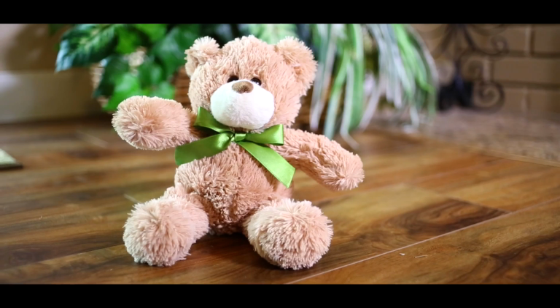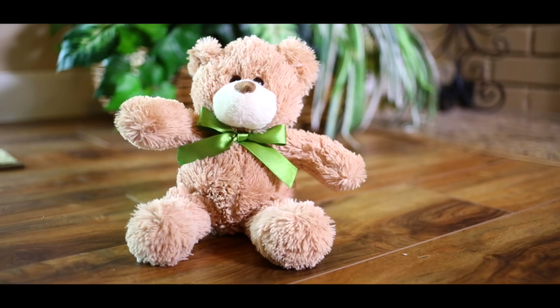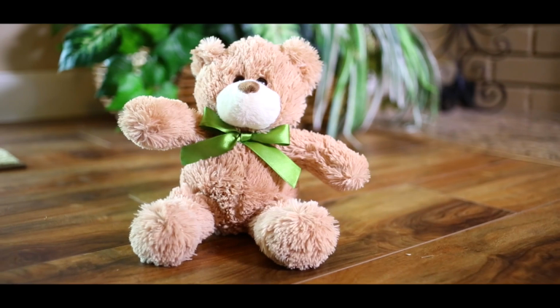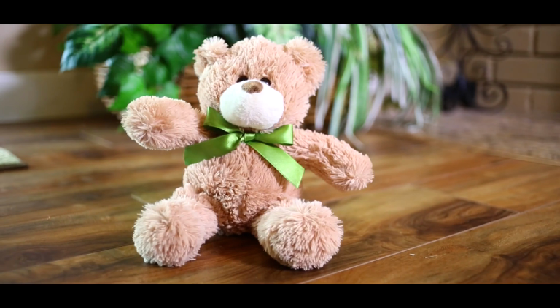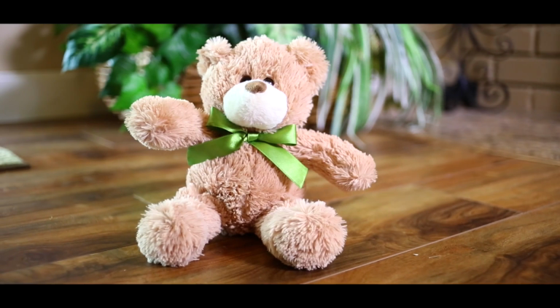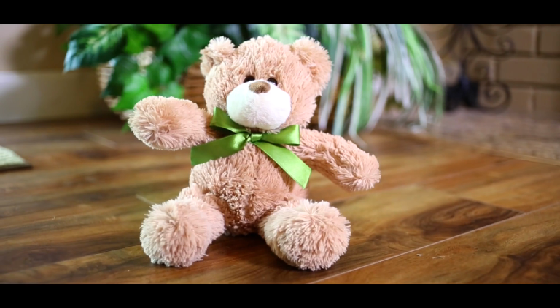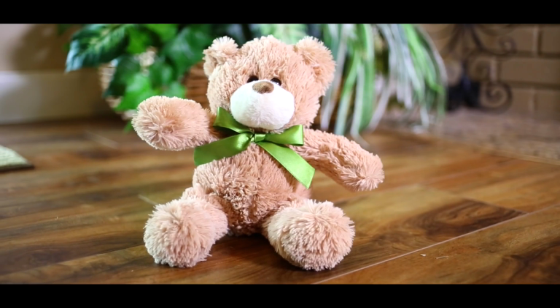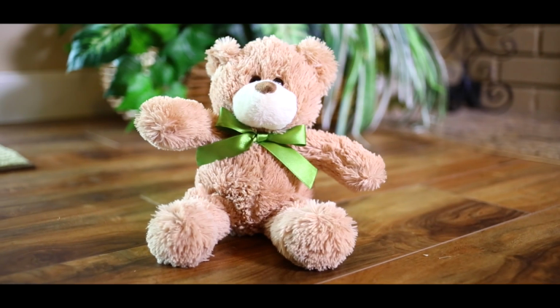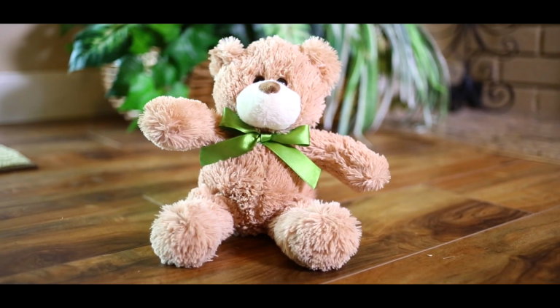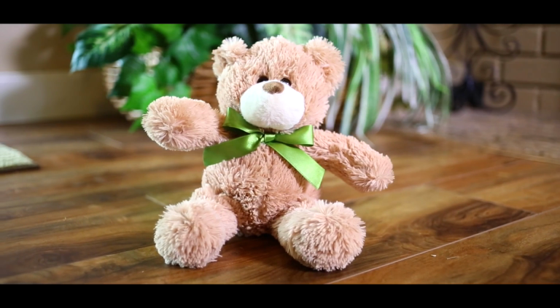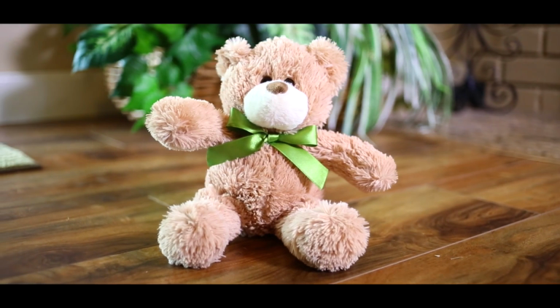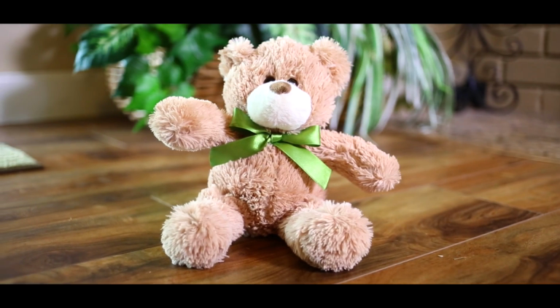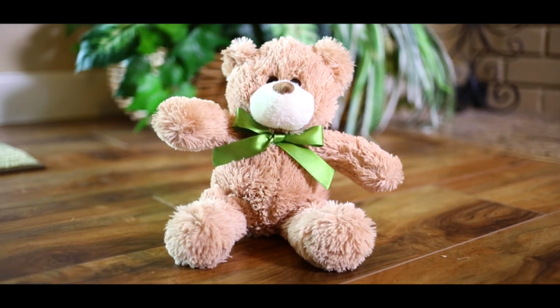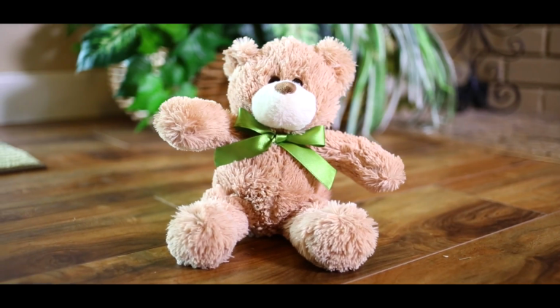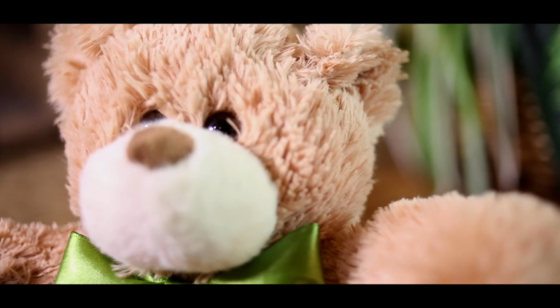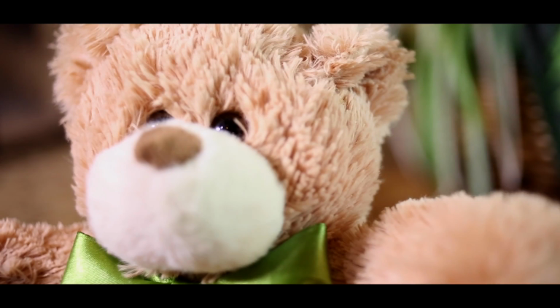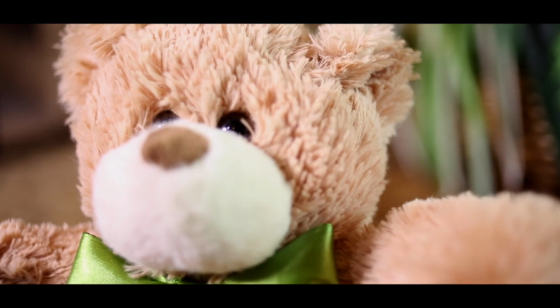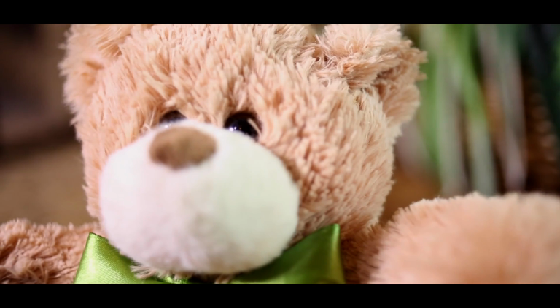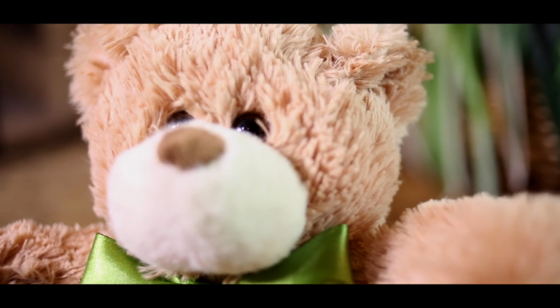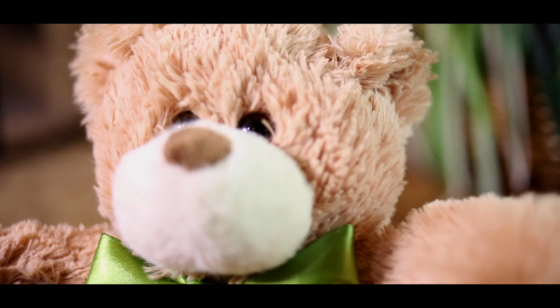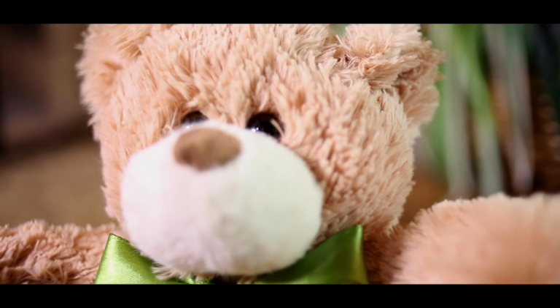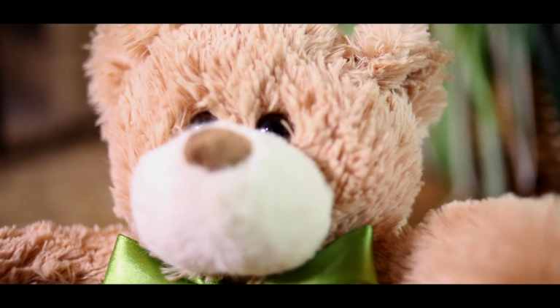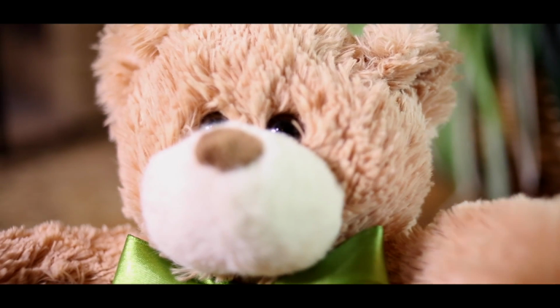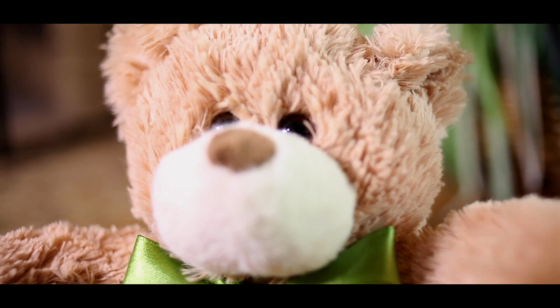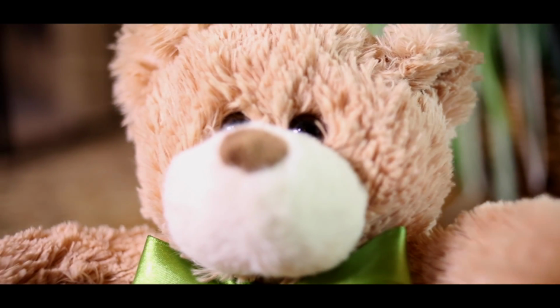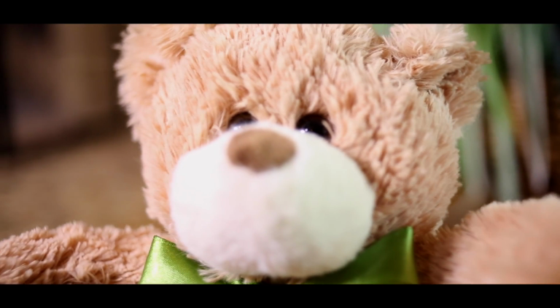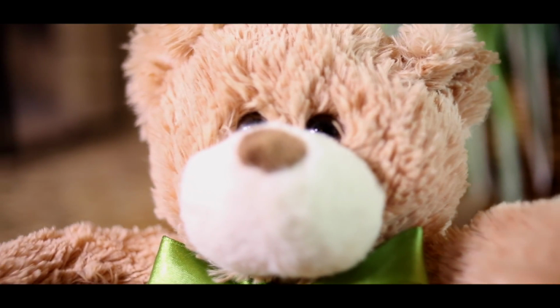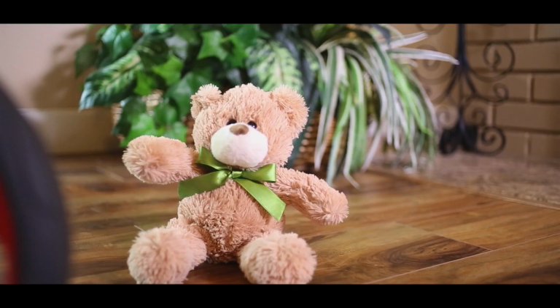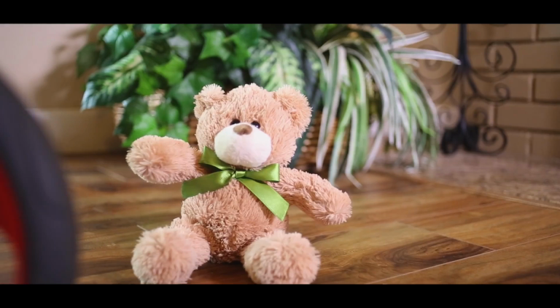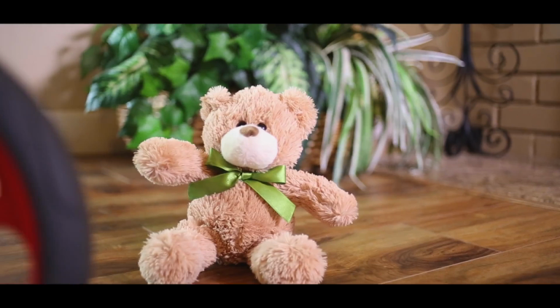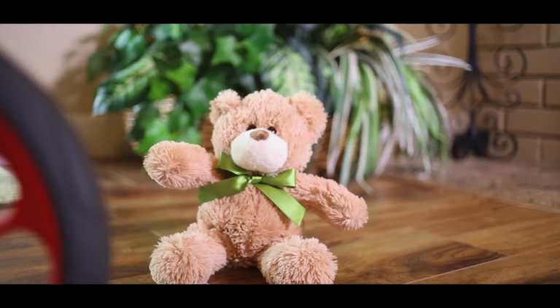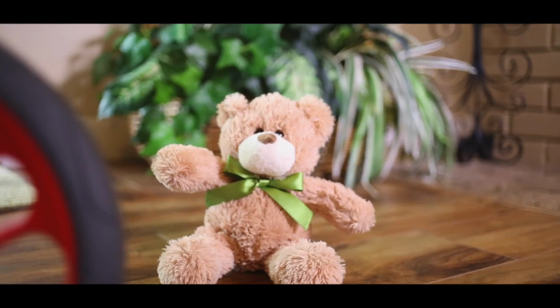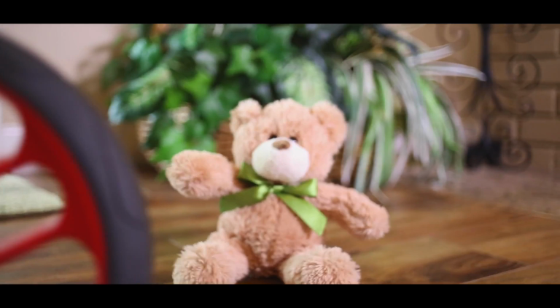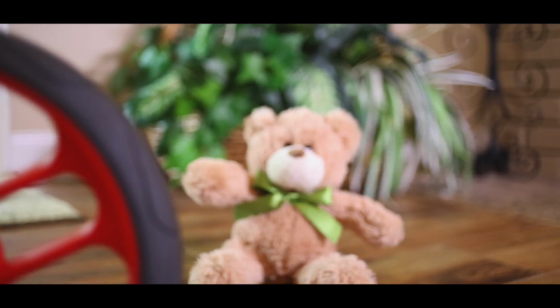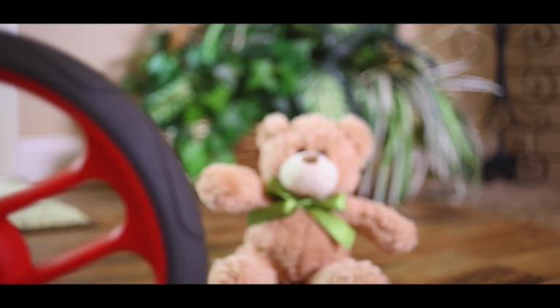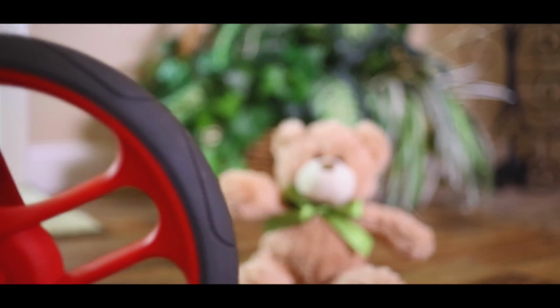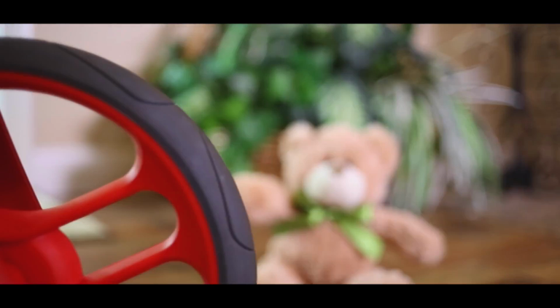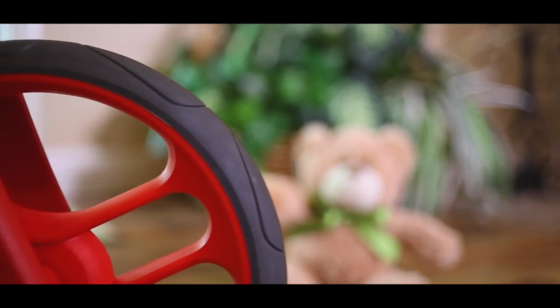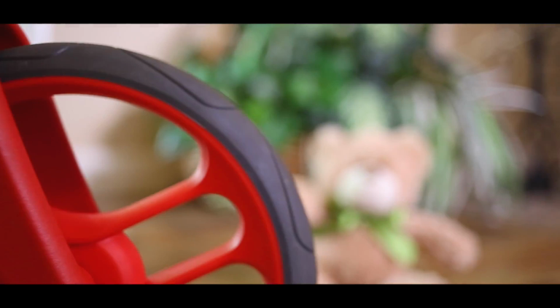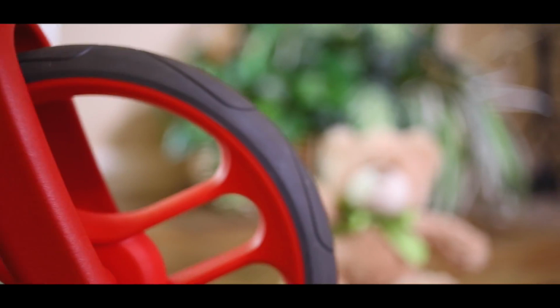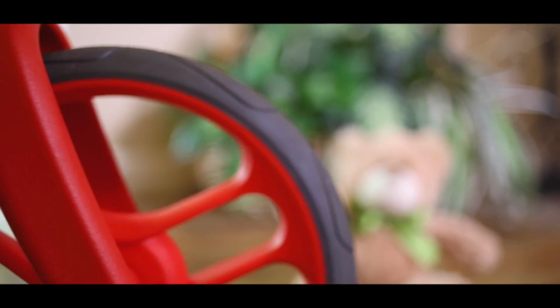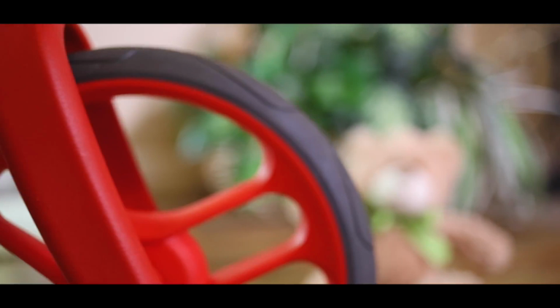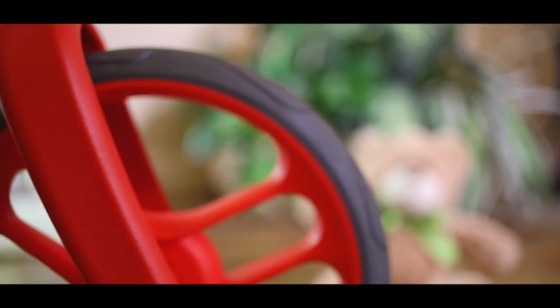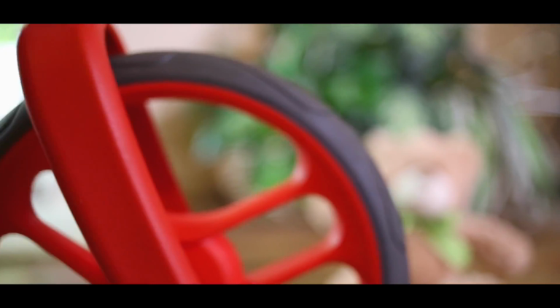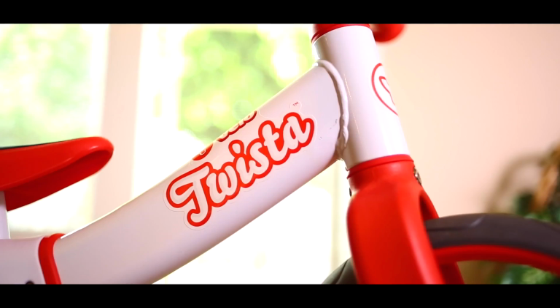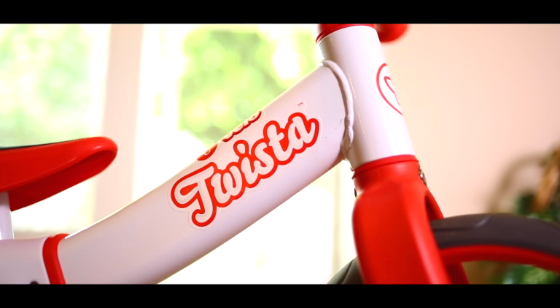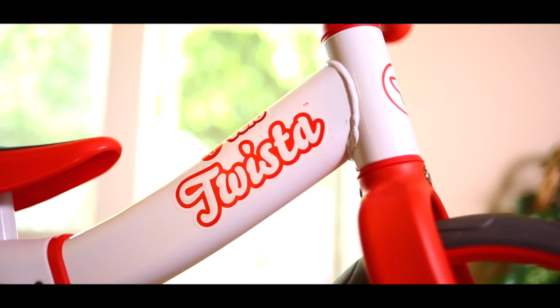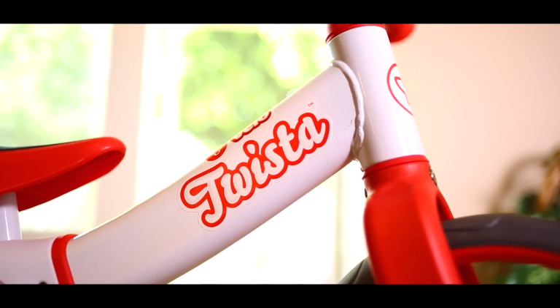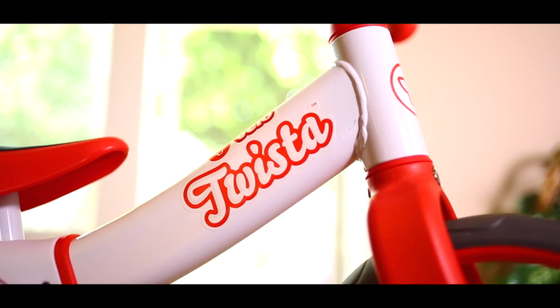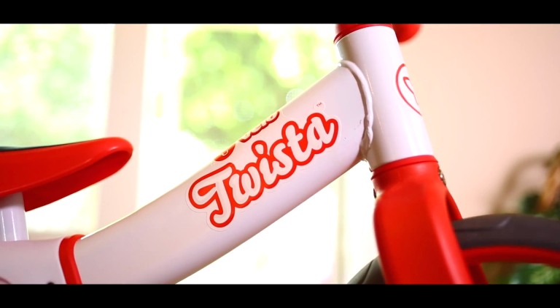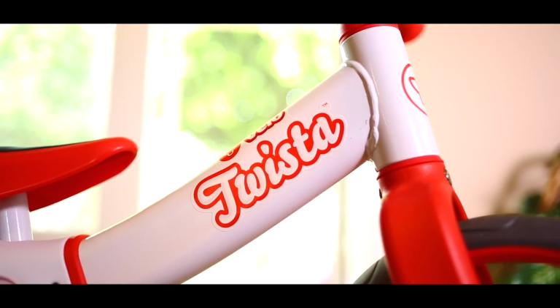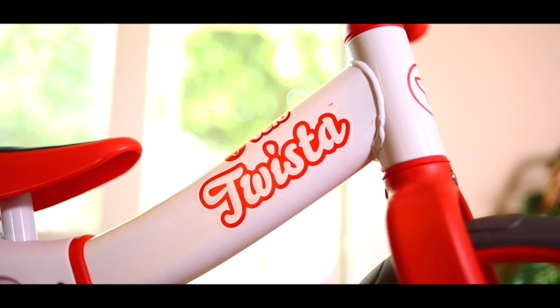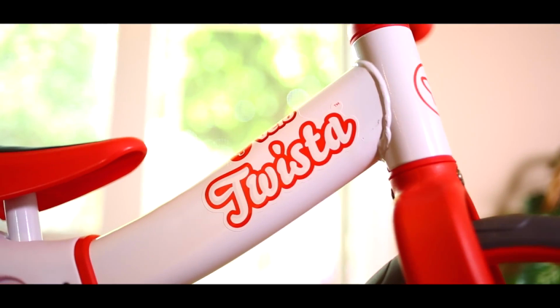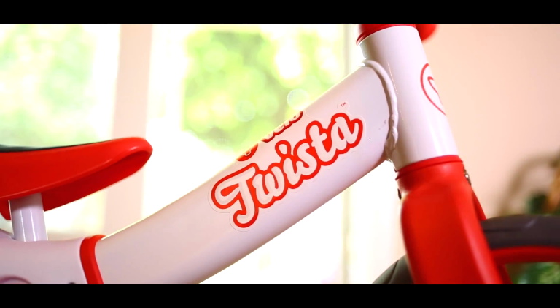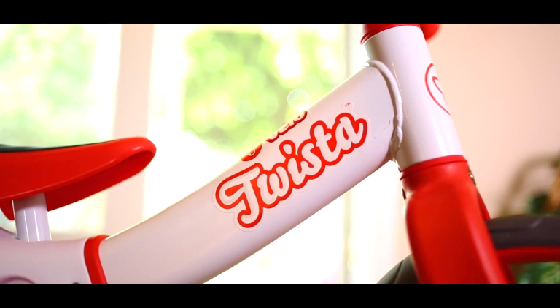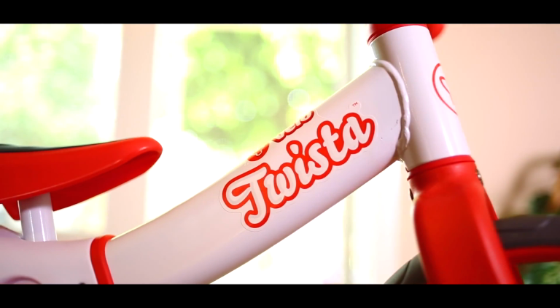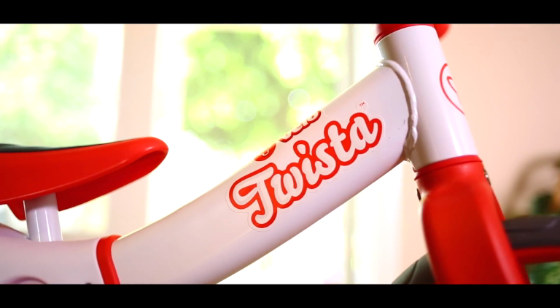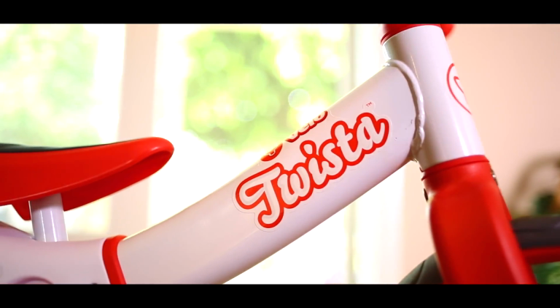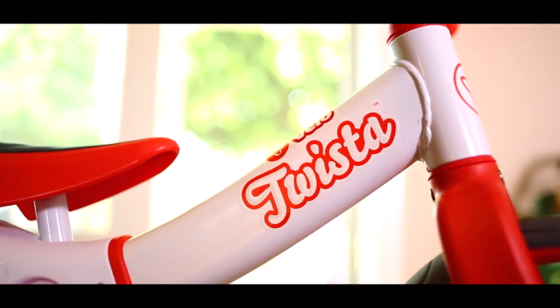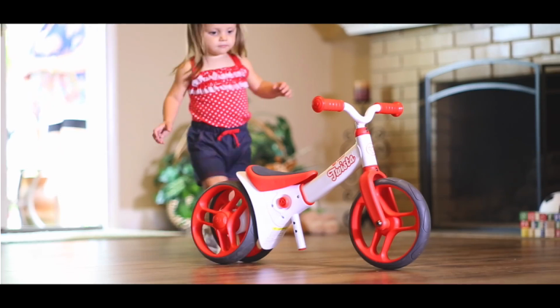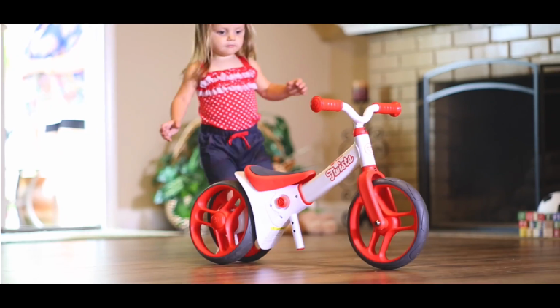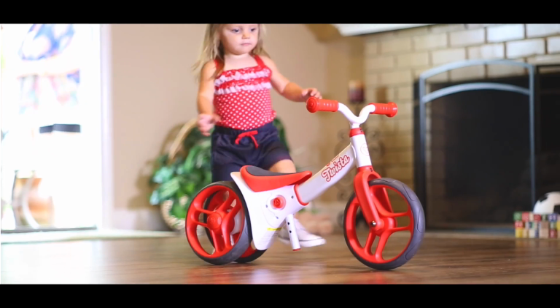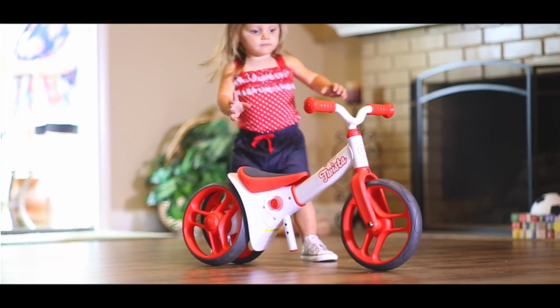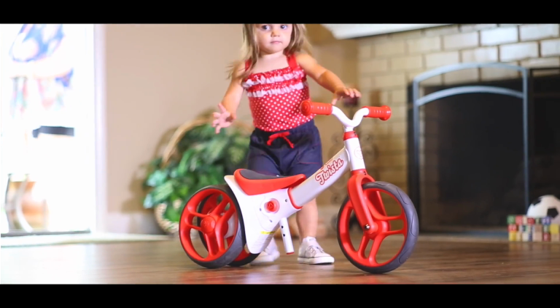Children outgrow their toys too quickly. But the innovative Twister is a two-in-one balance bike that actually grows with a child.